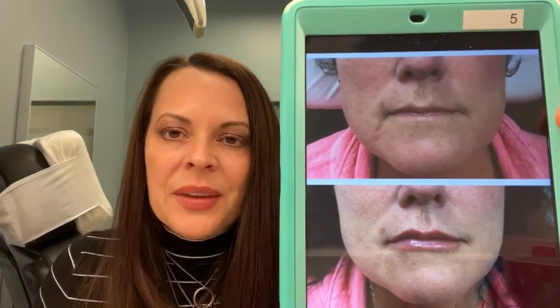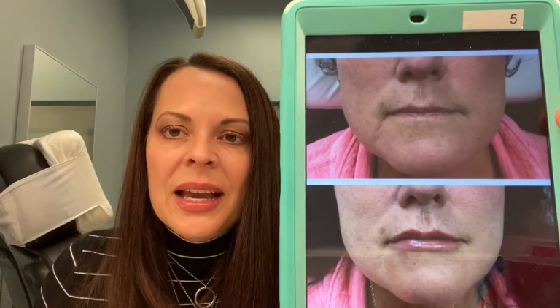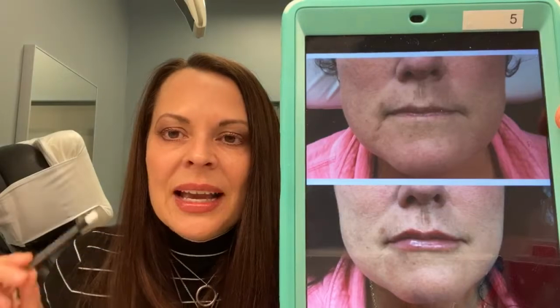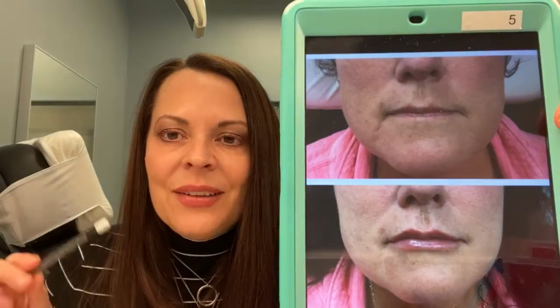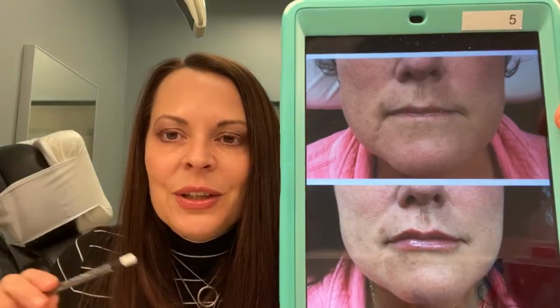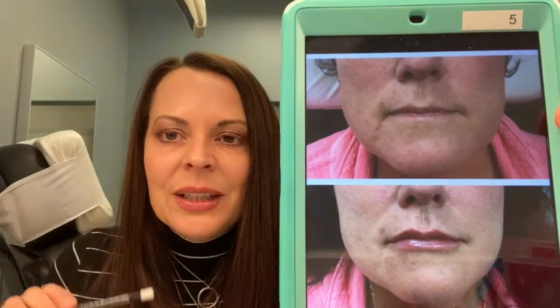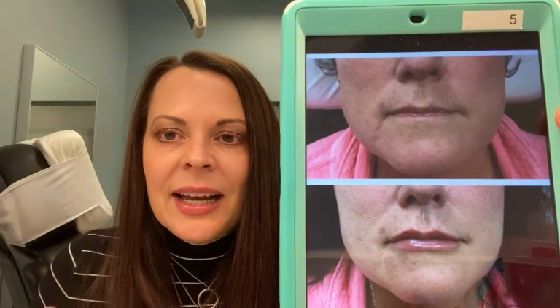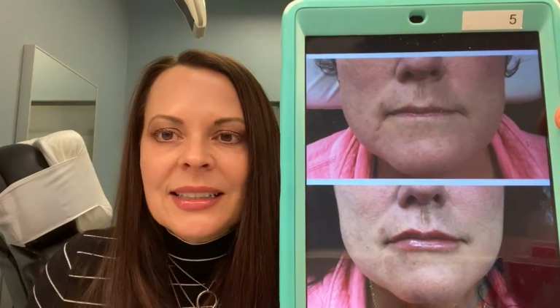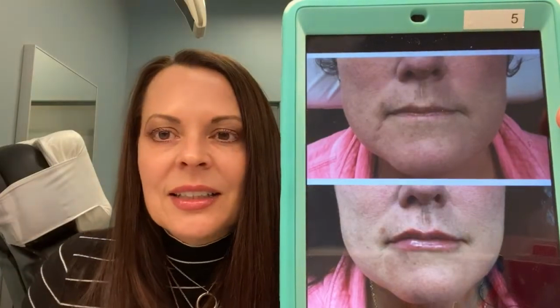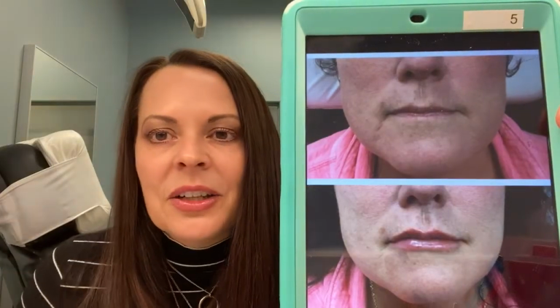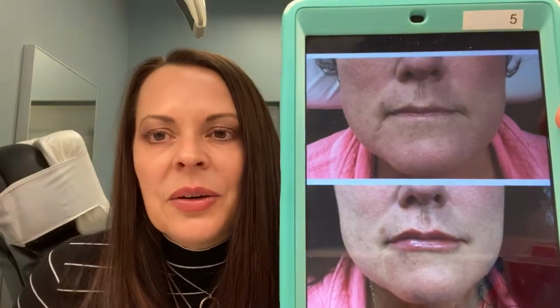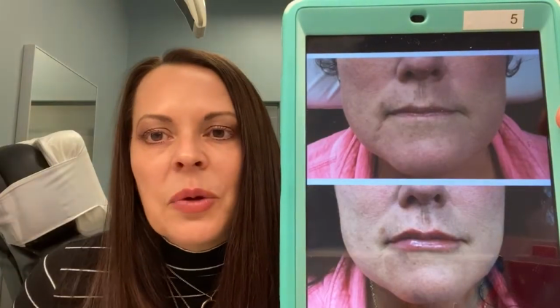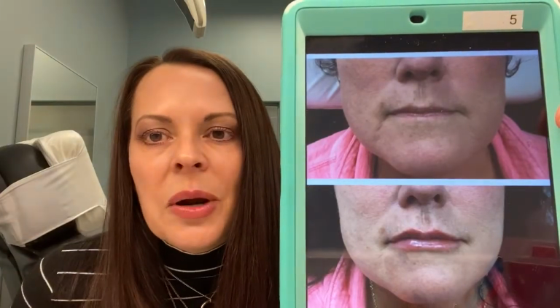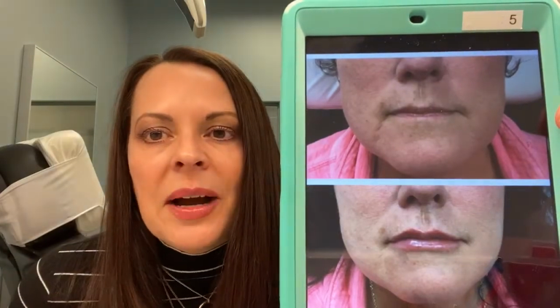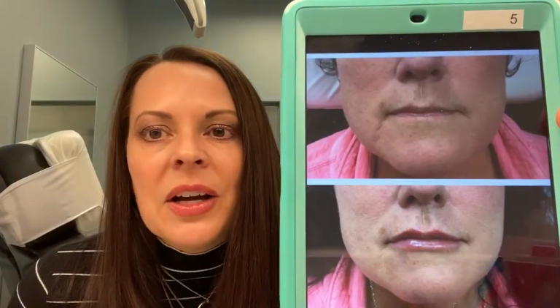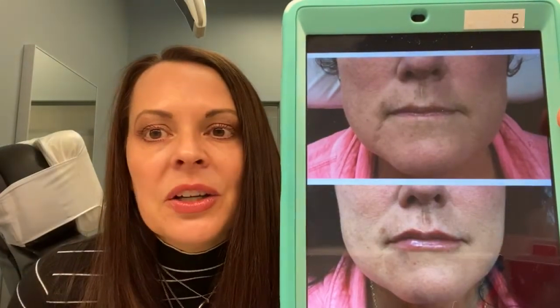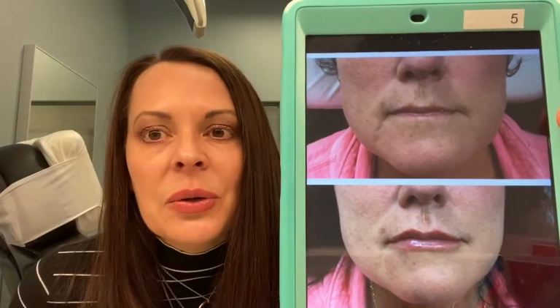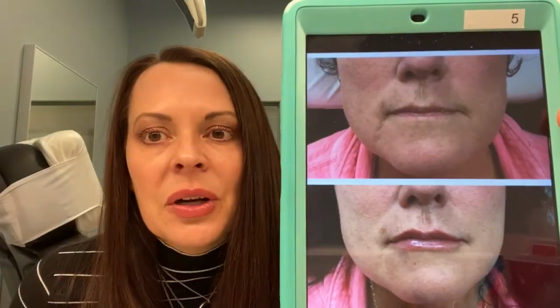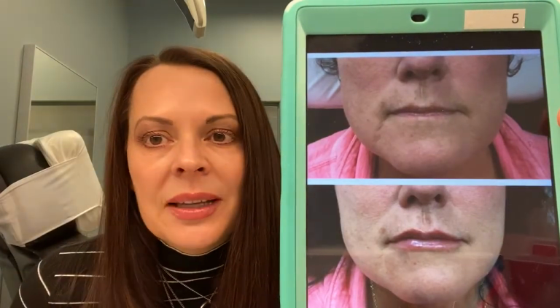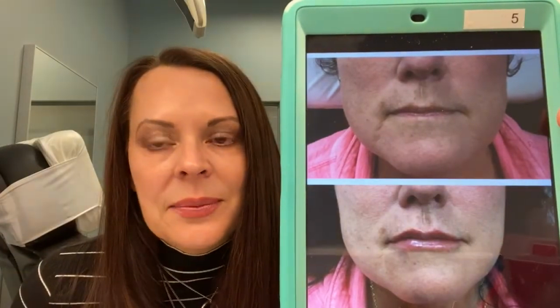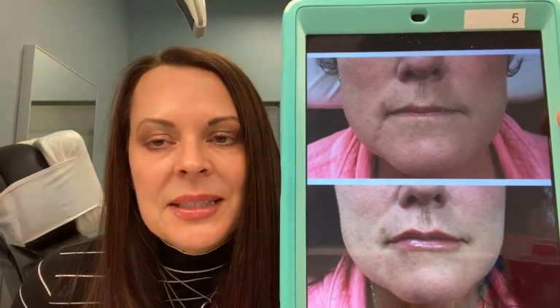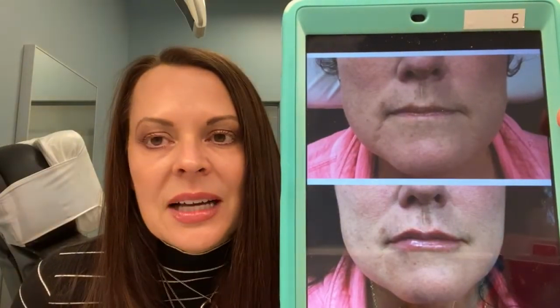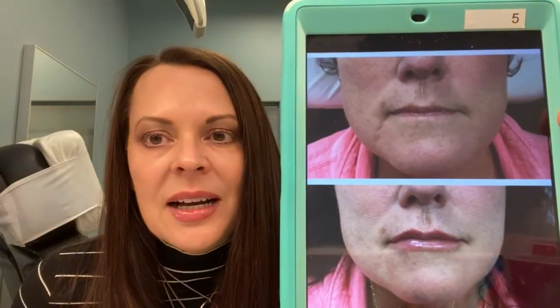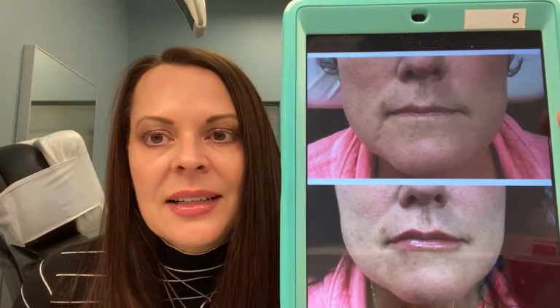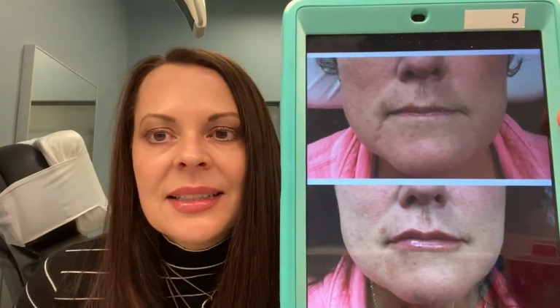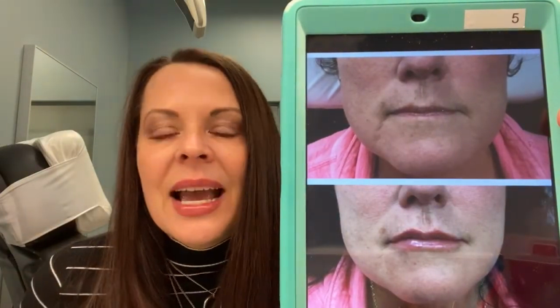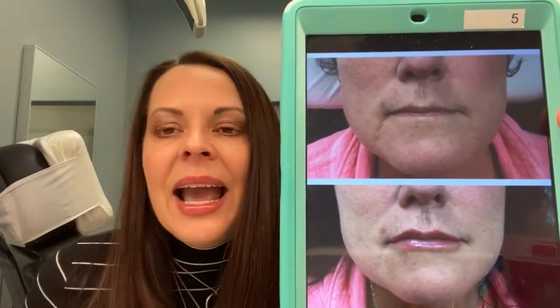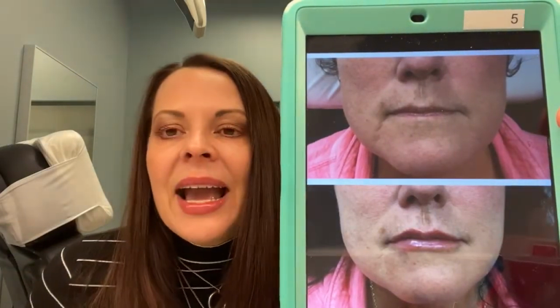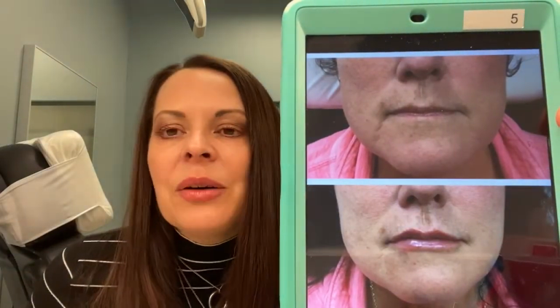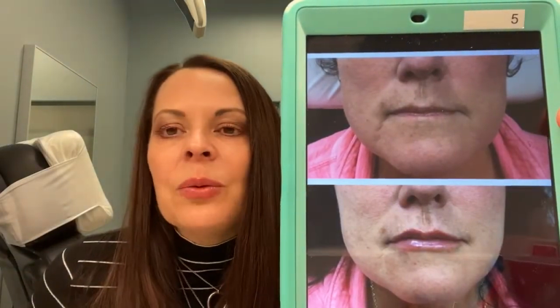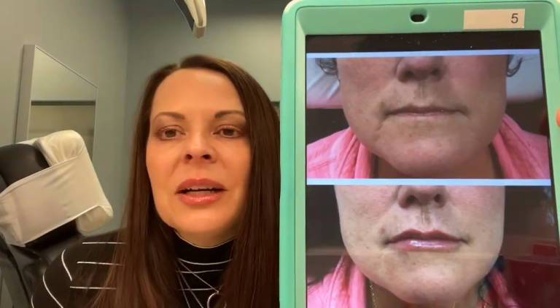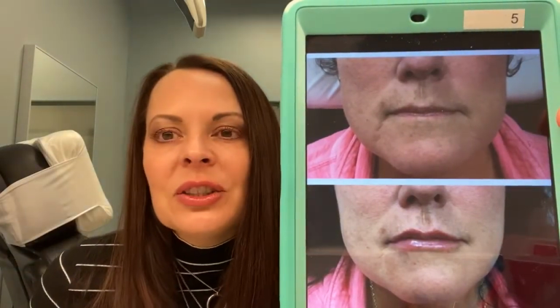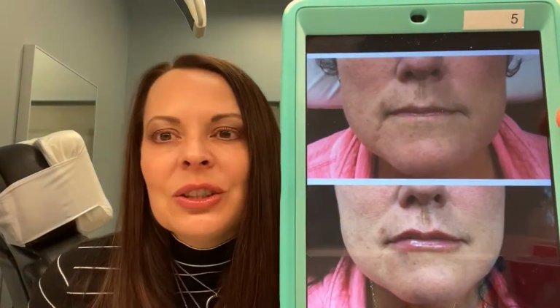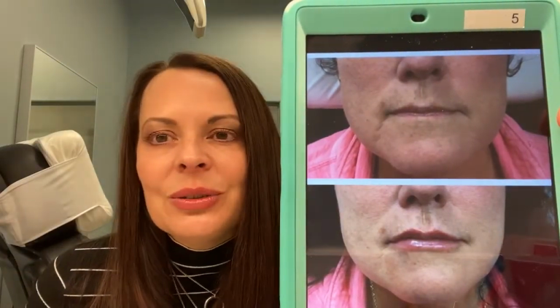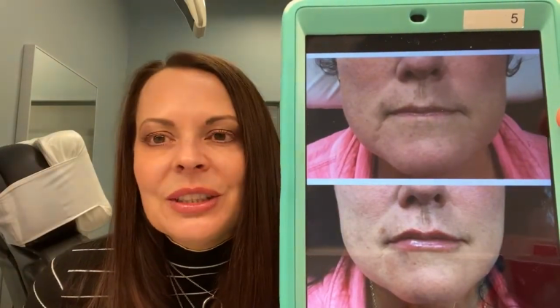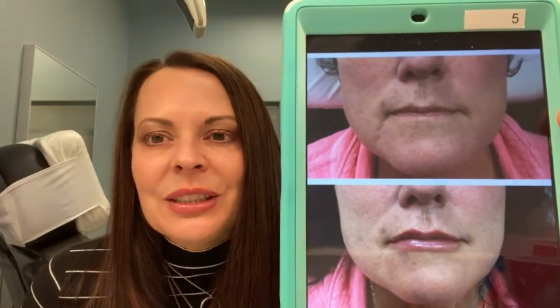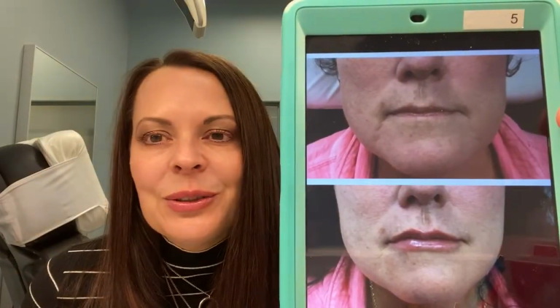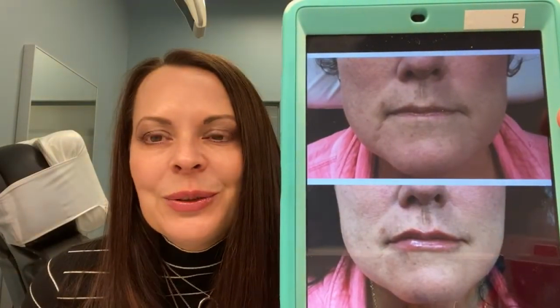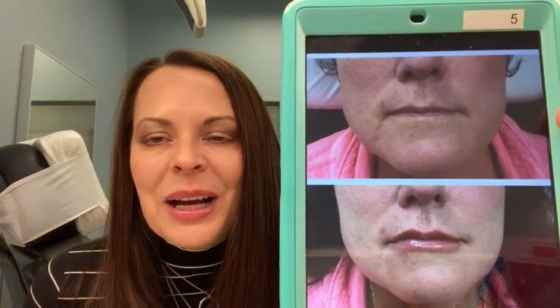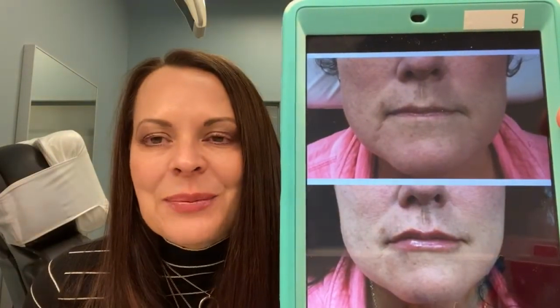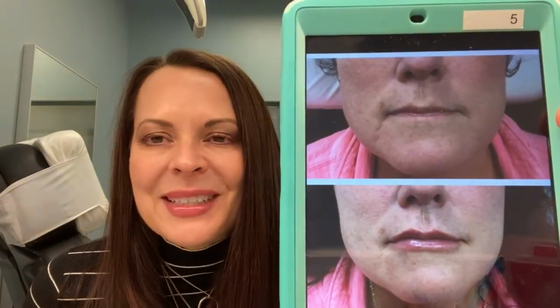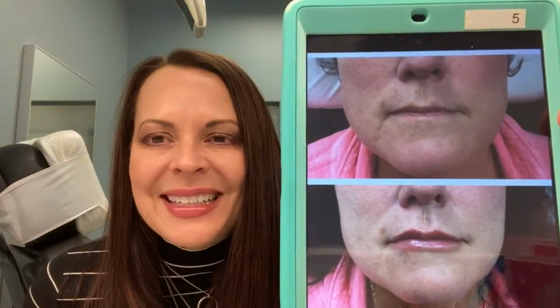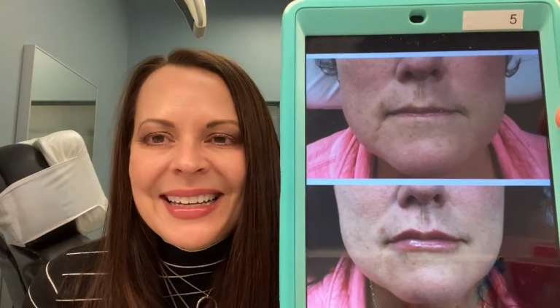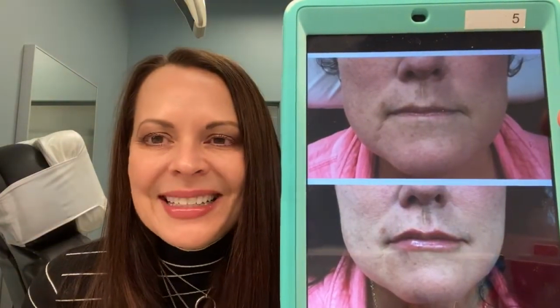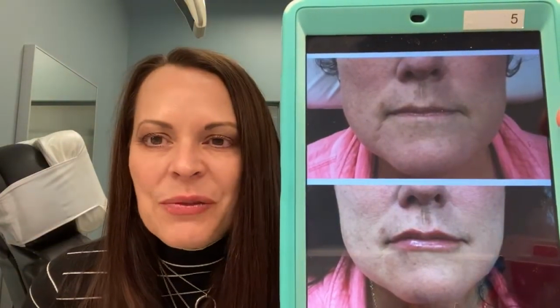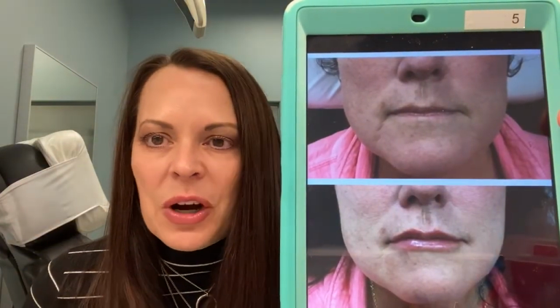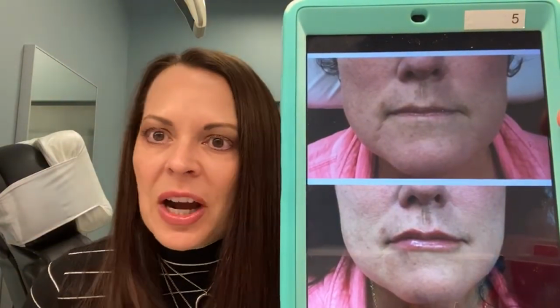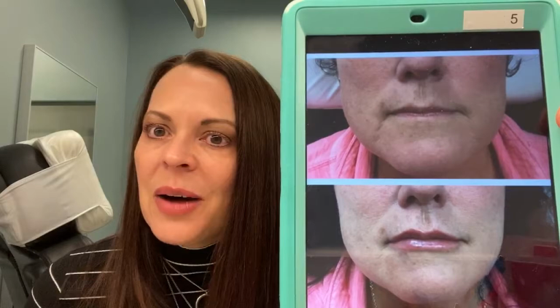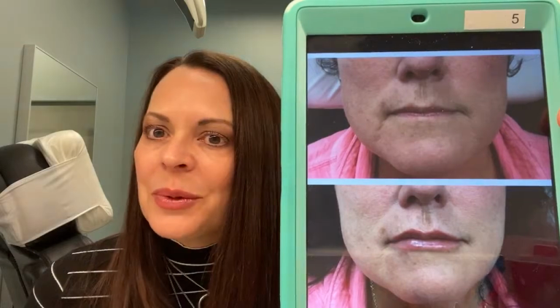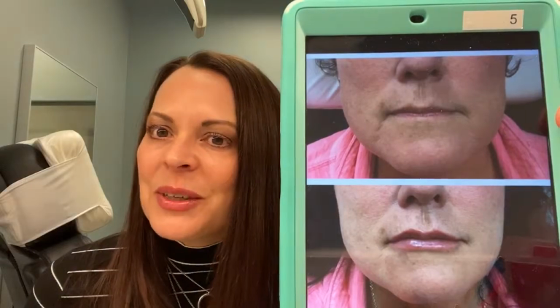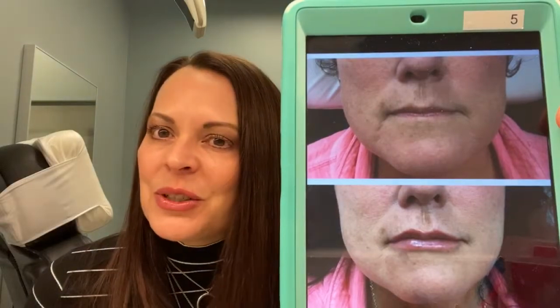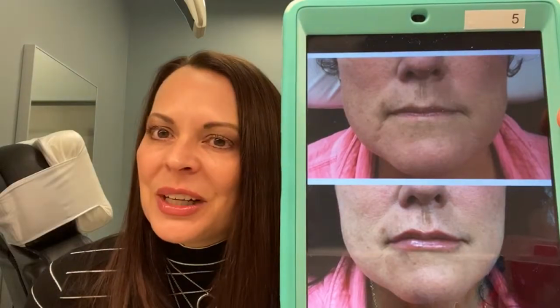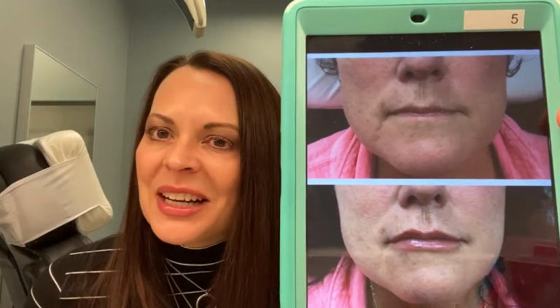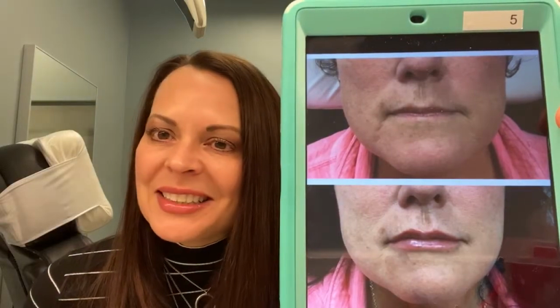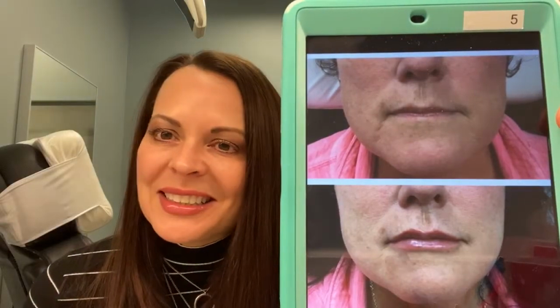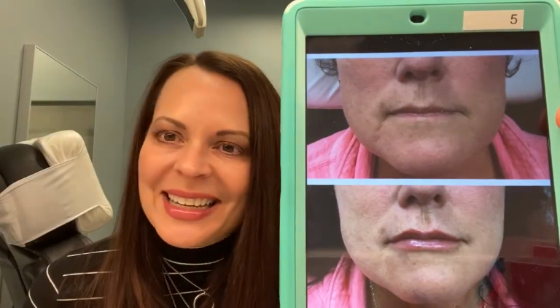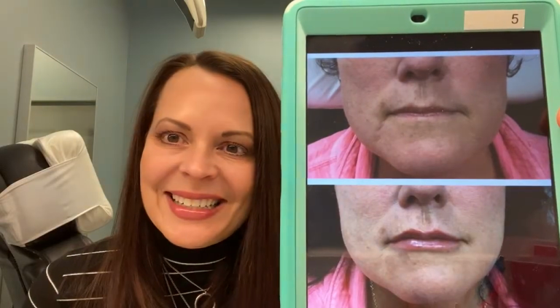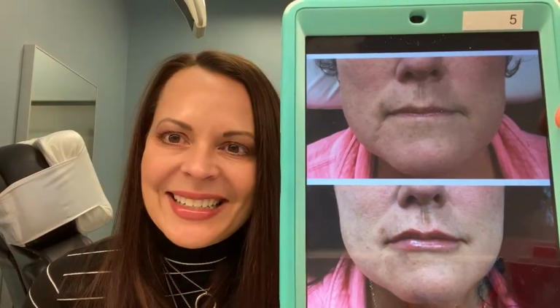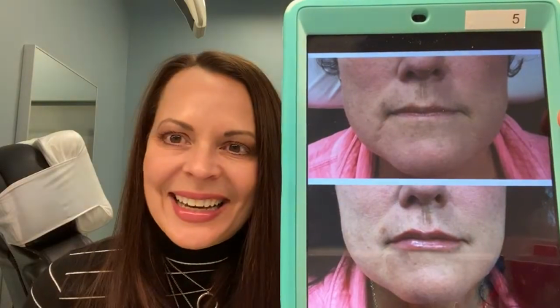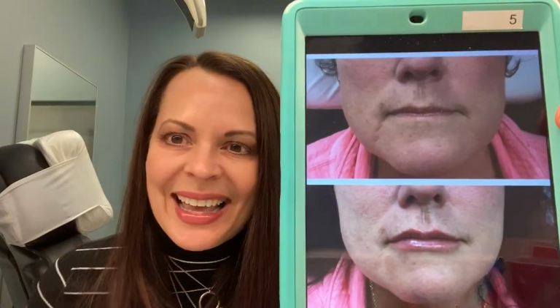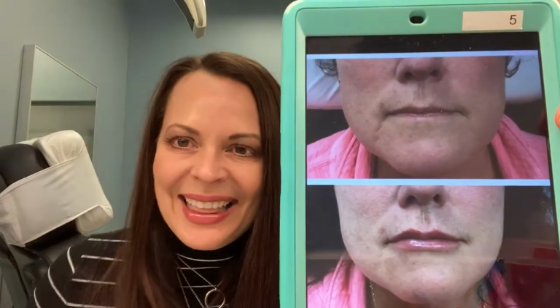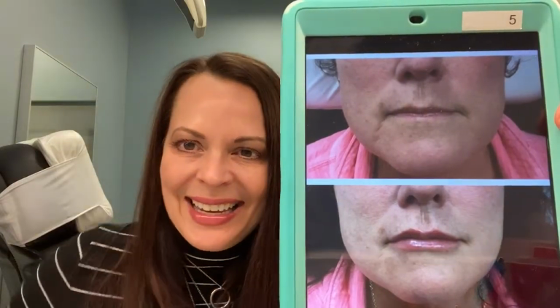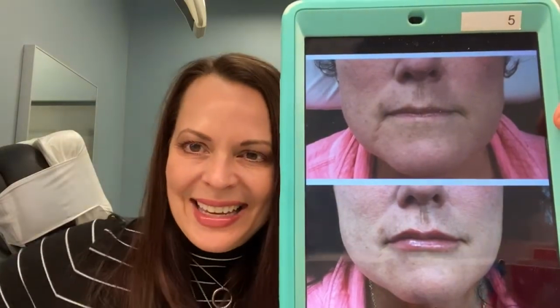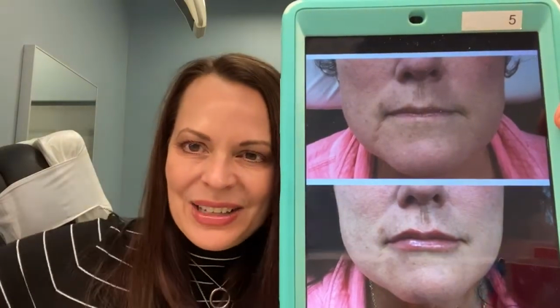If you'd like to learn more about your lip size and what suits you, come see us for our complimentary consultation. Thank you.